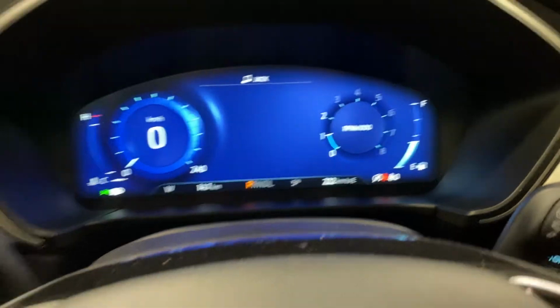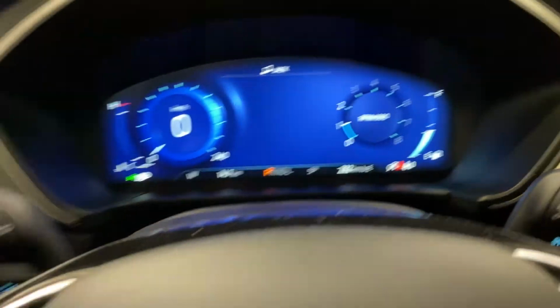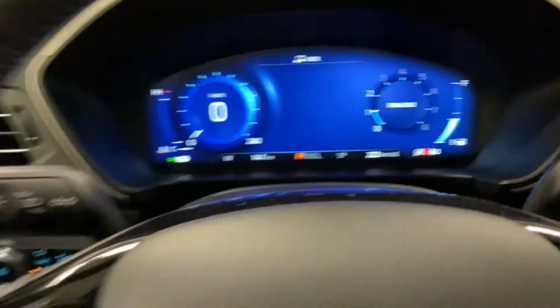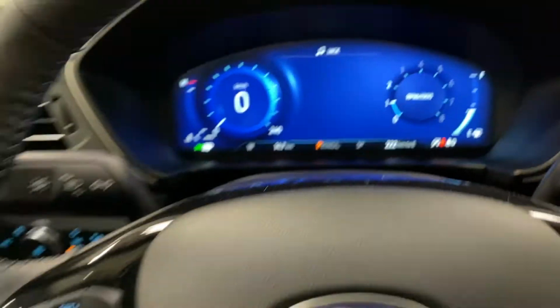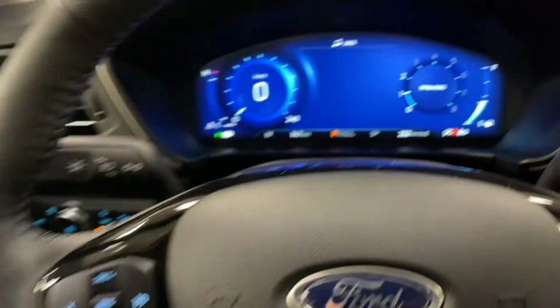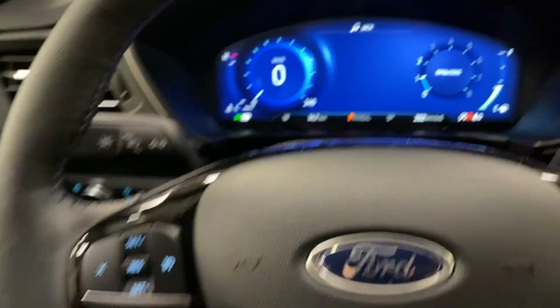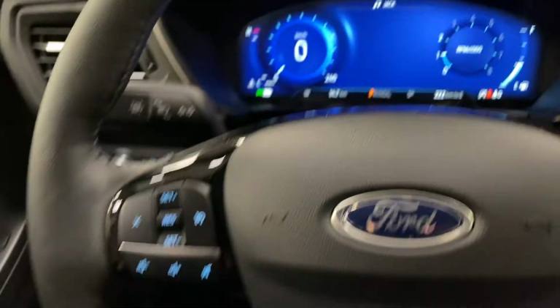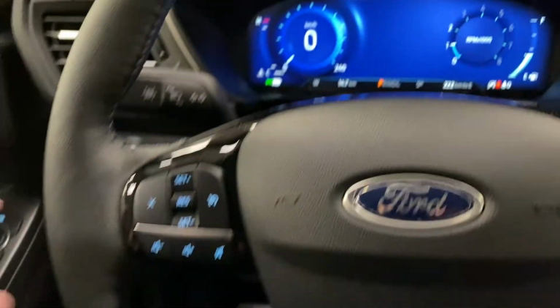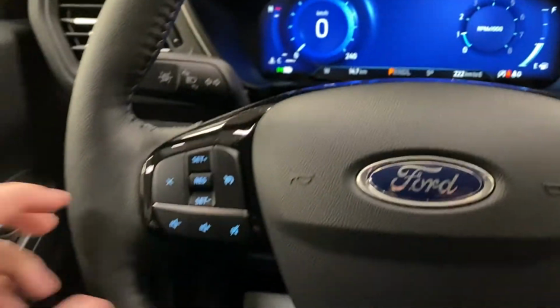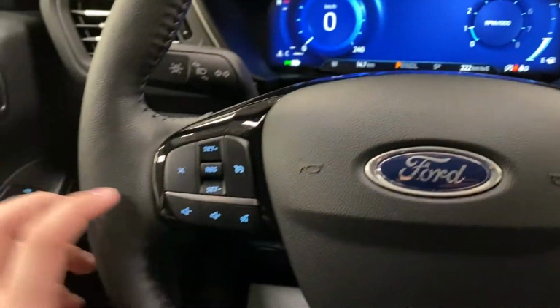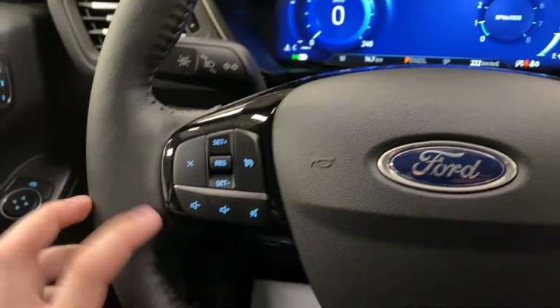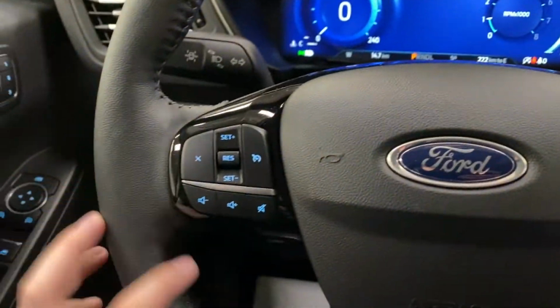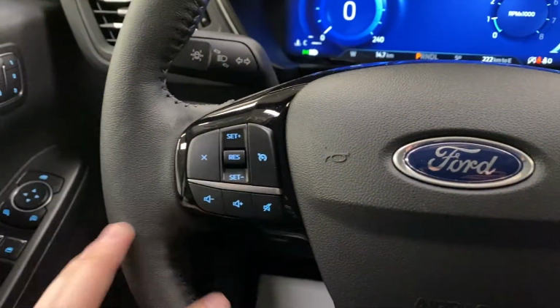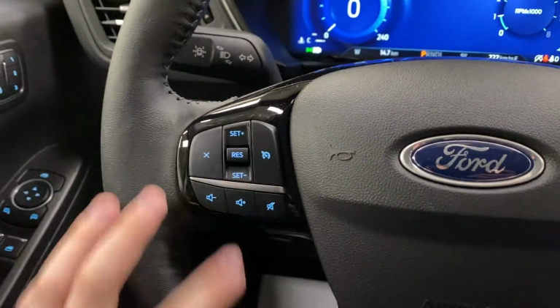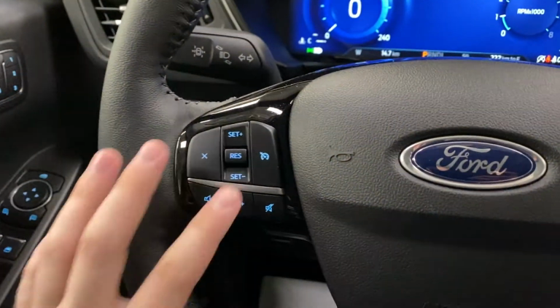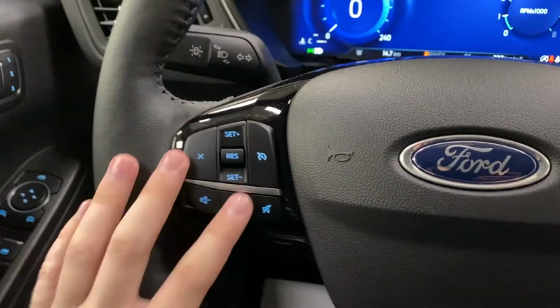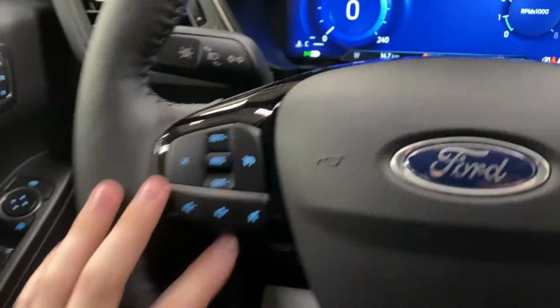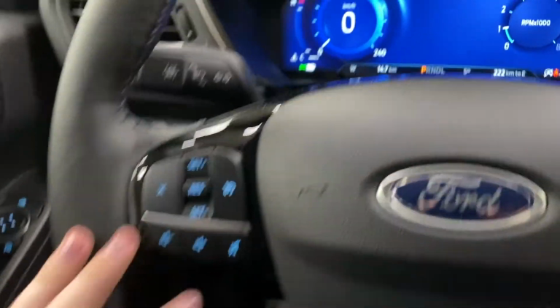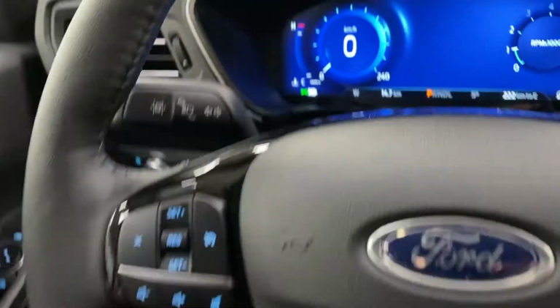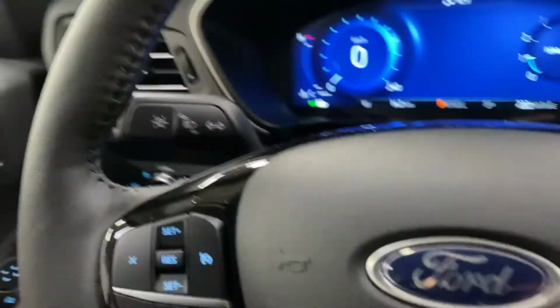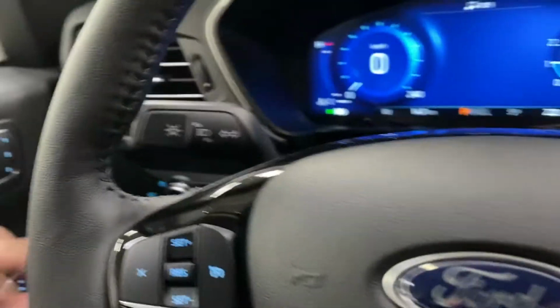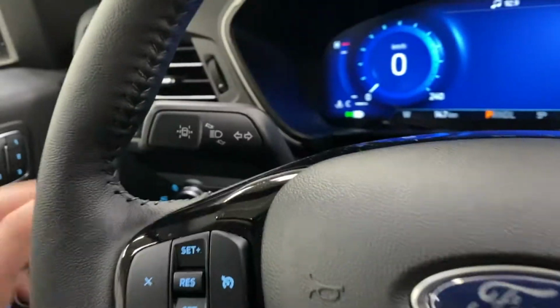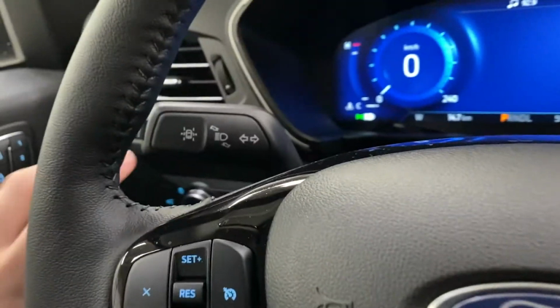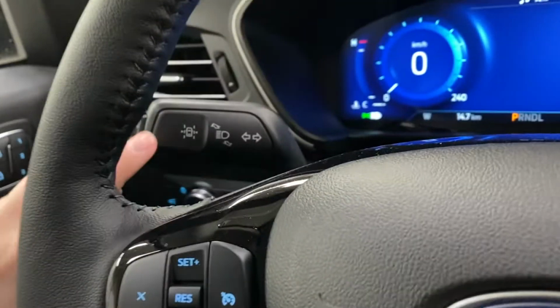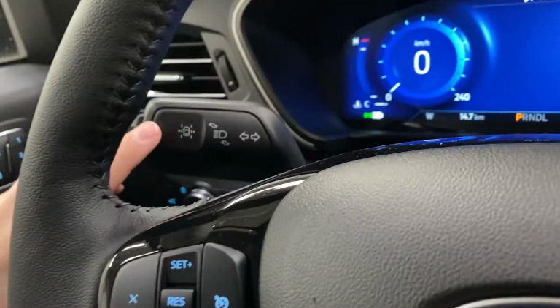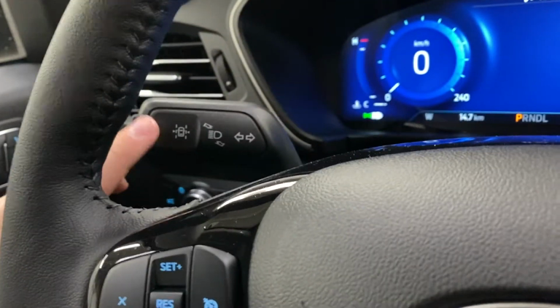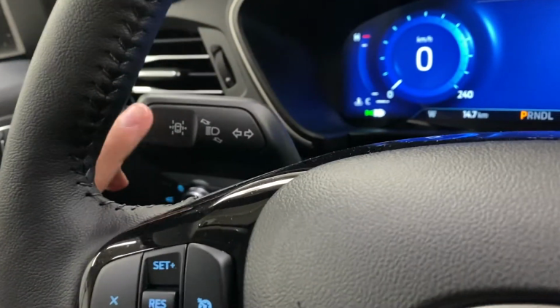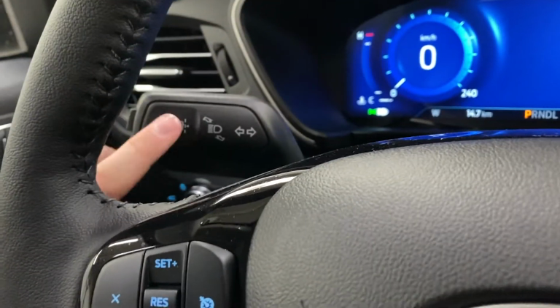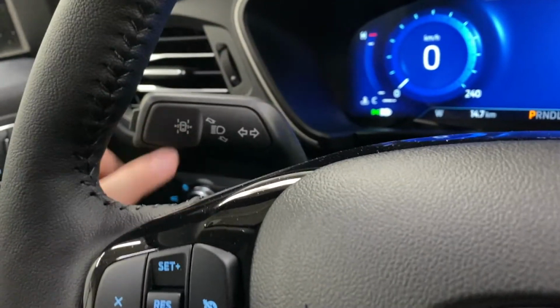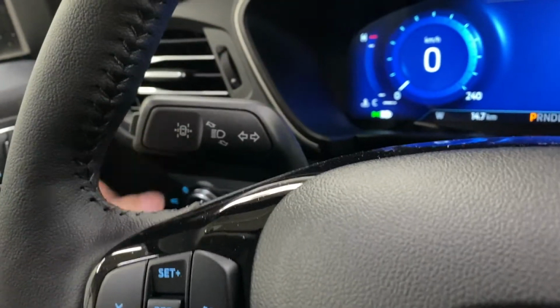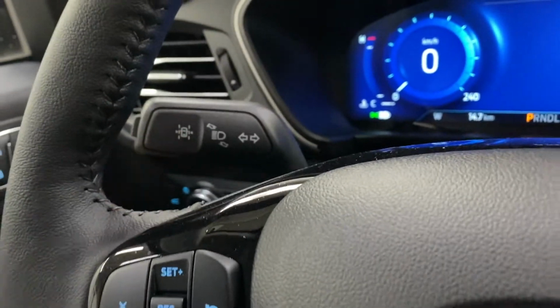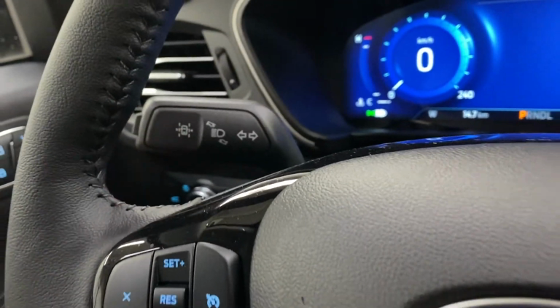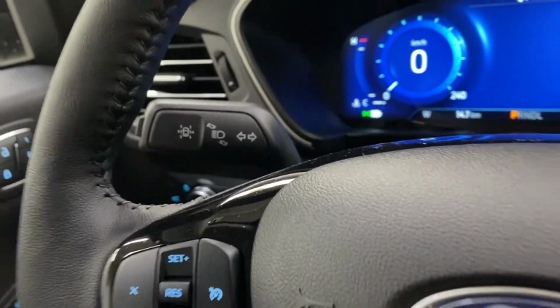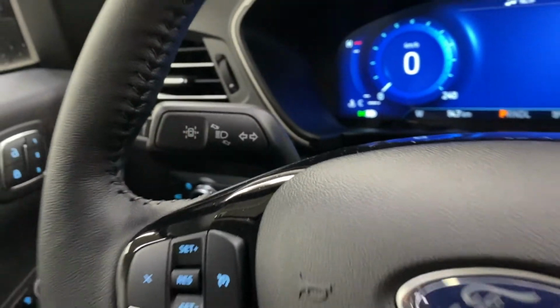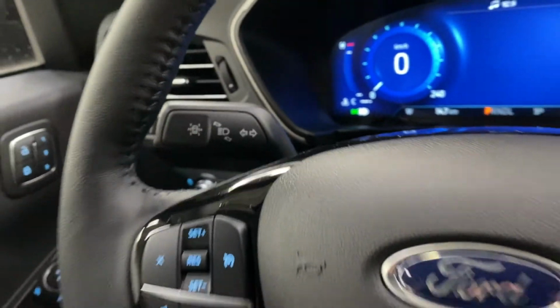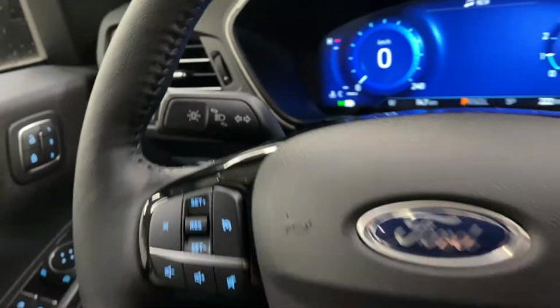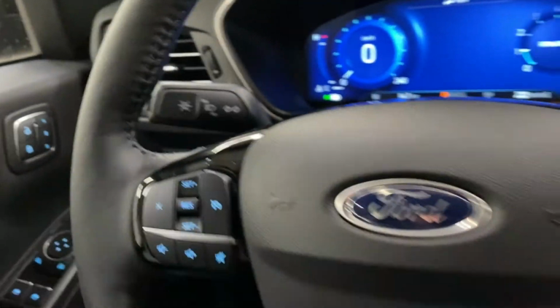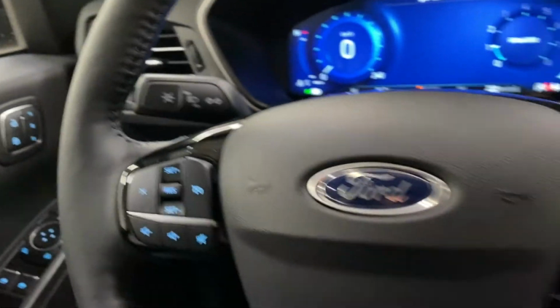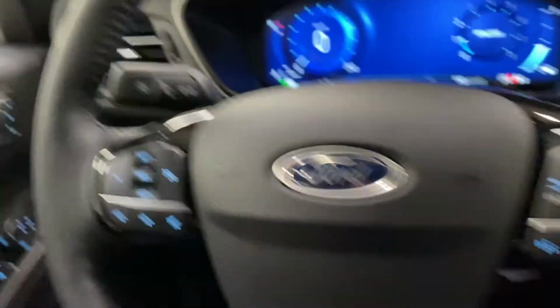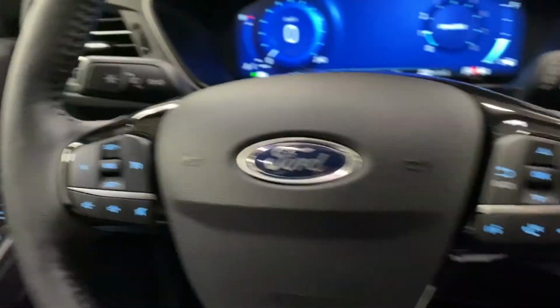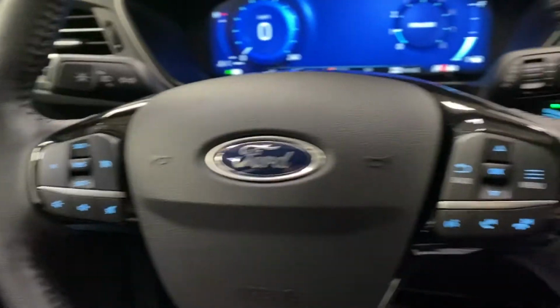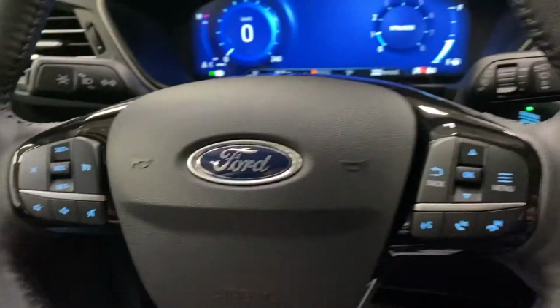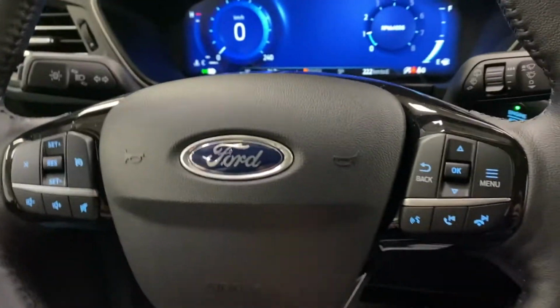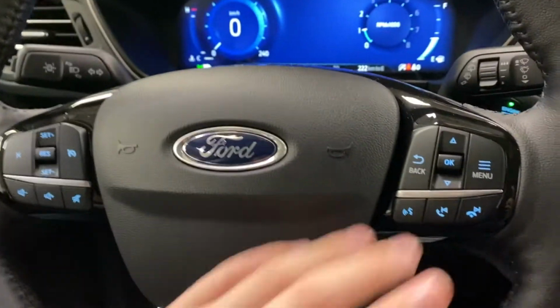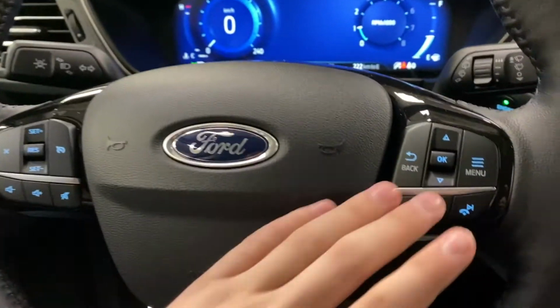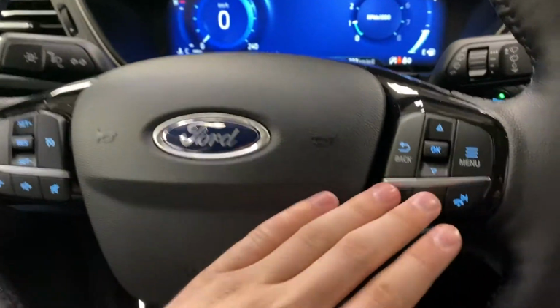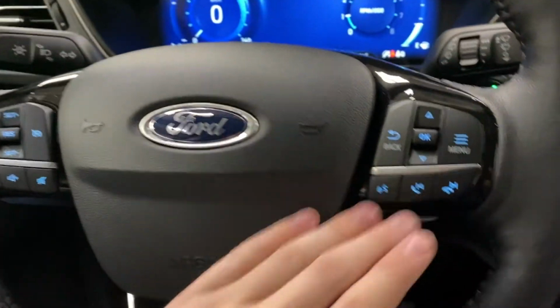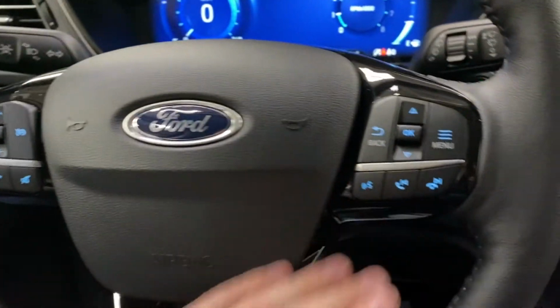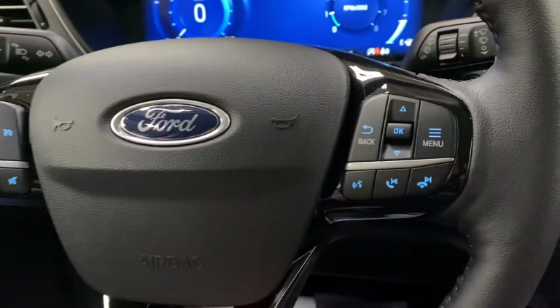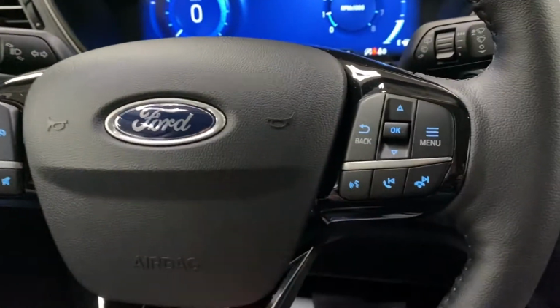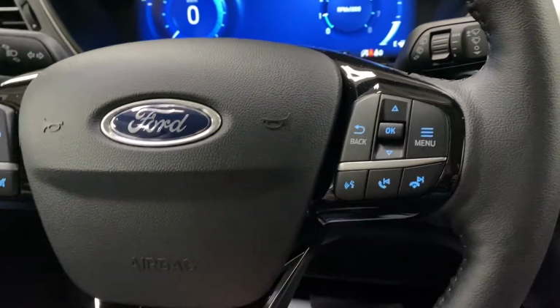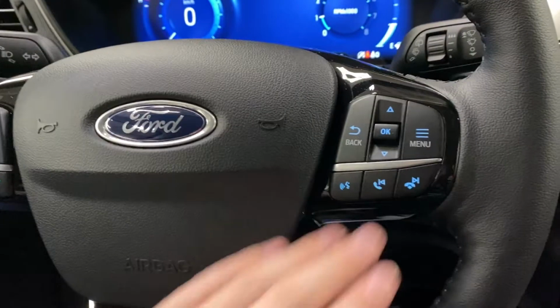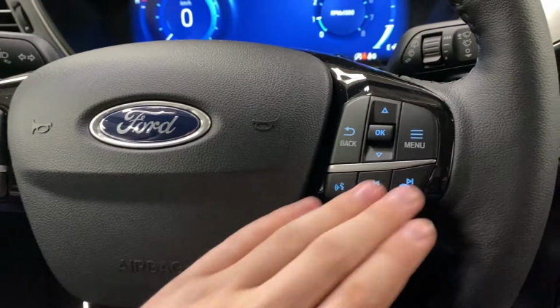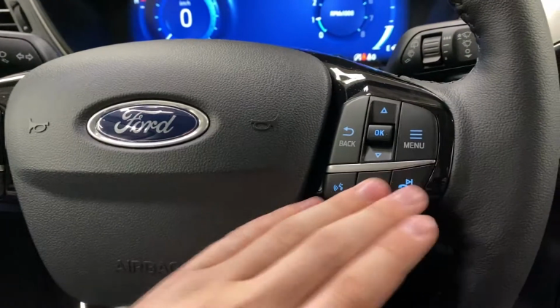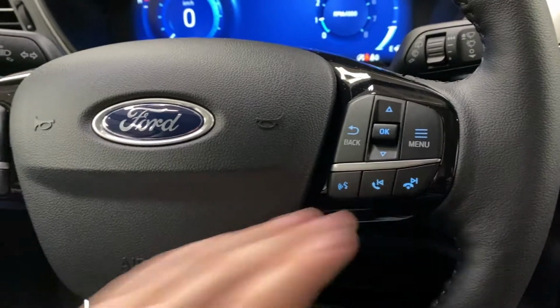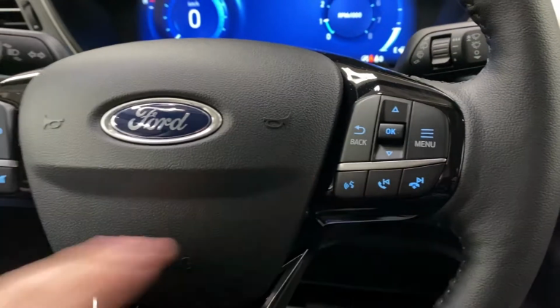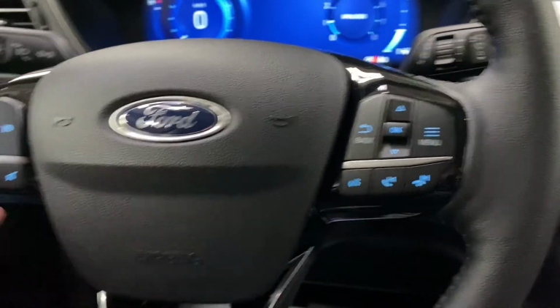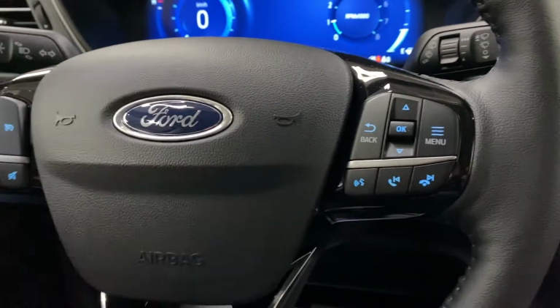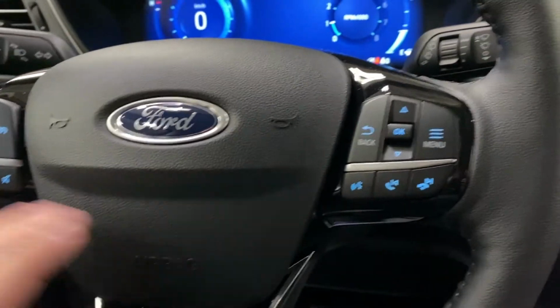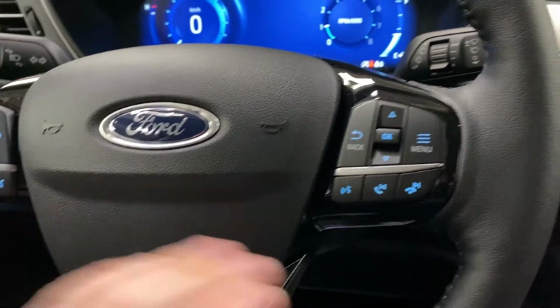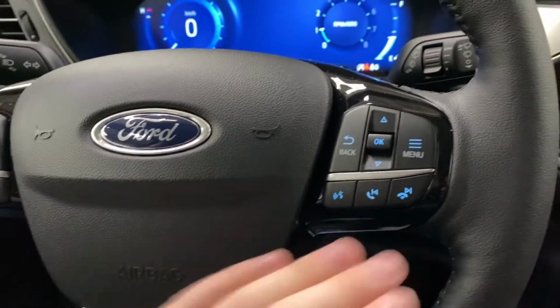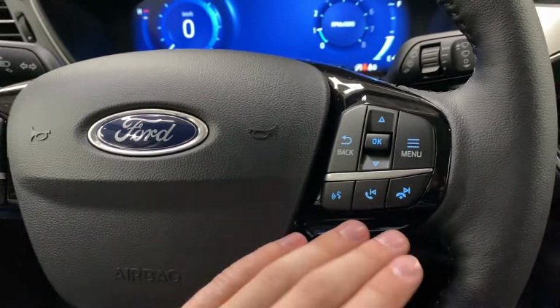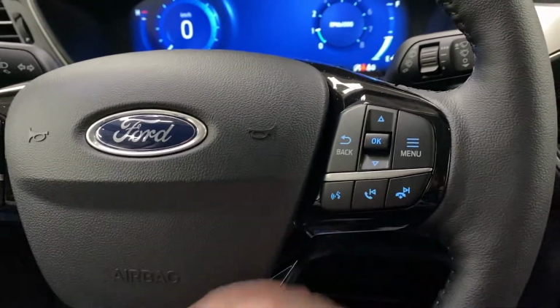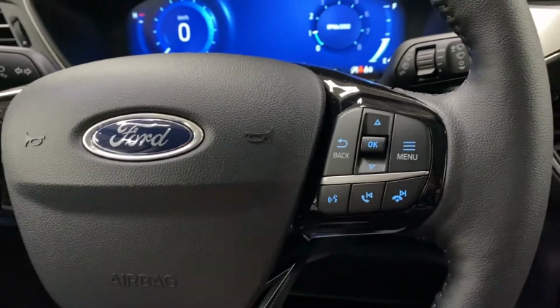On the steering wheel itself, you do have cruise control, lane keep assist, and then menu controls on each bottom panel.